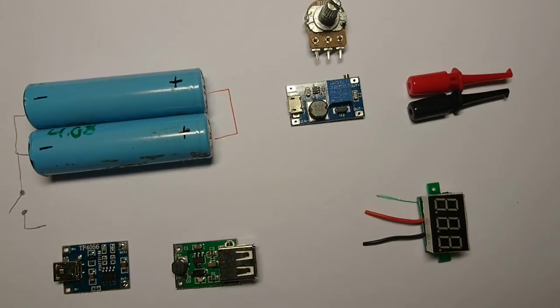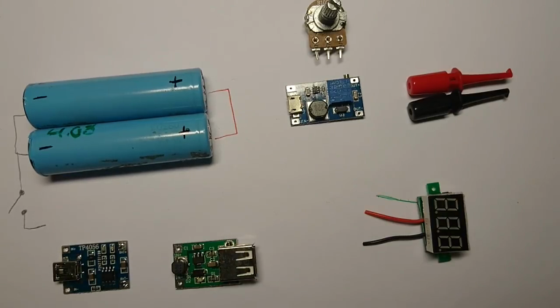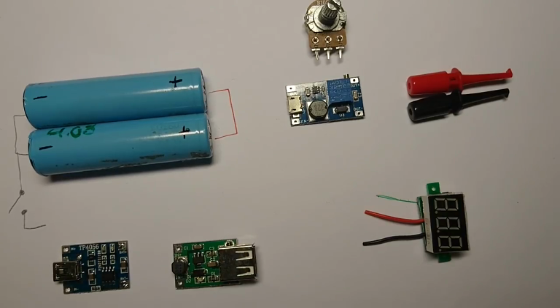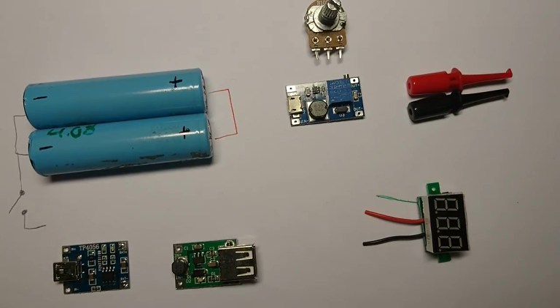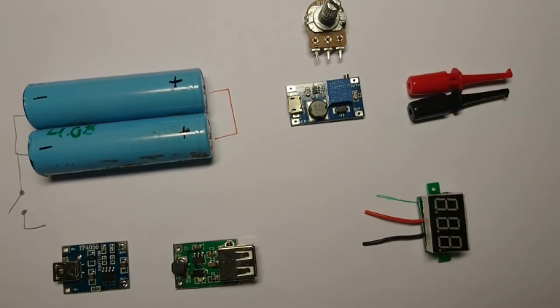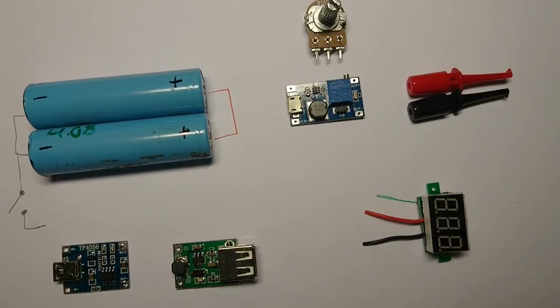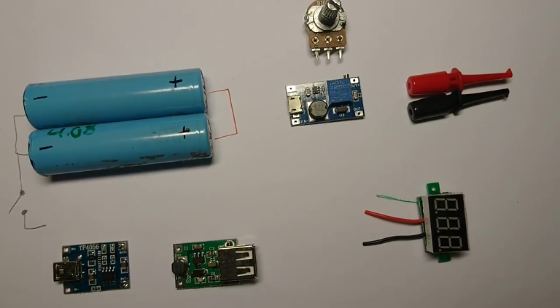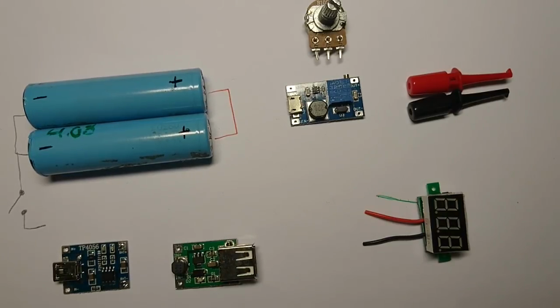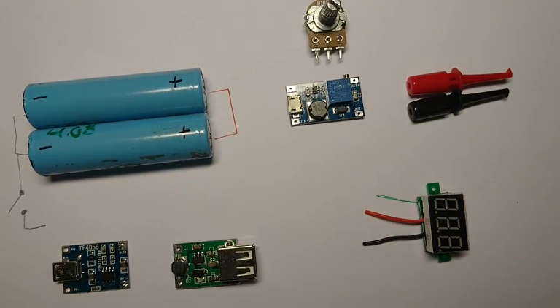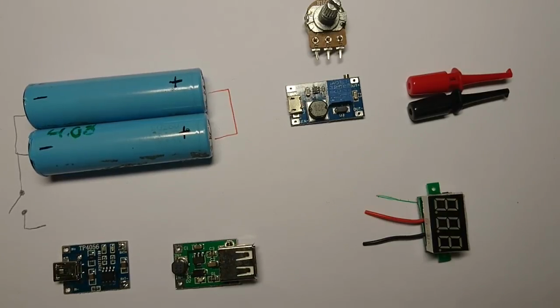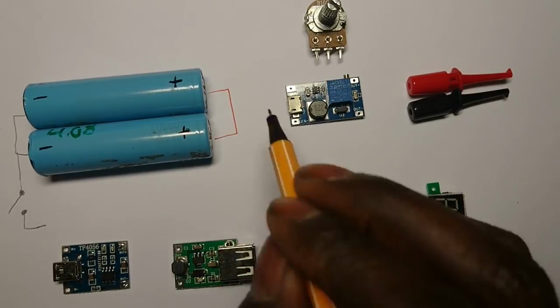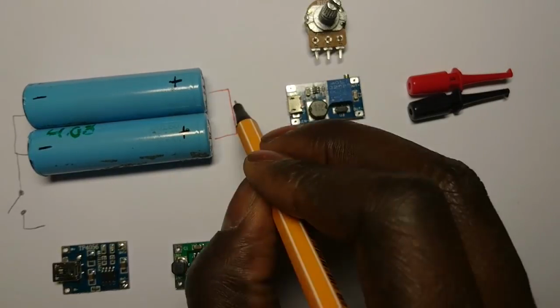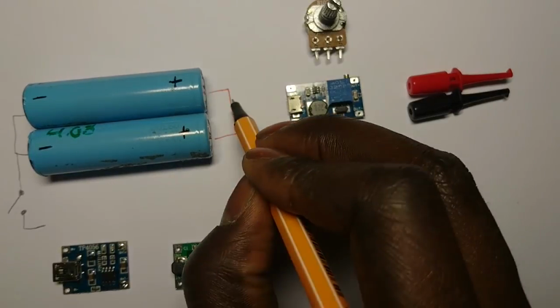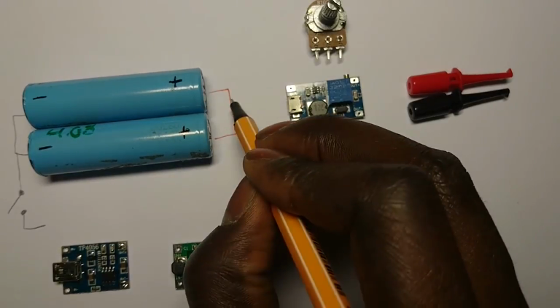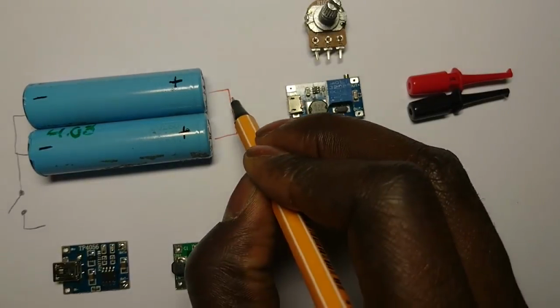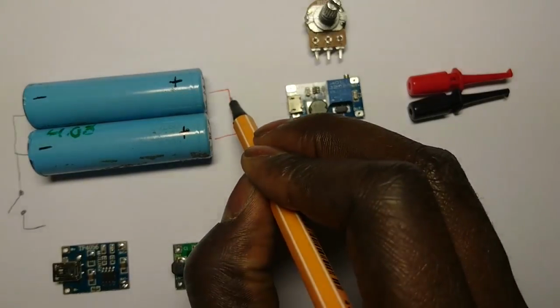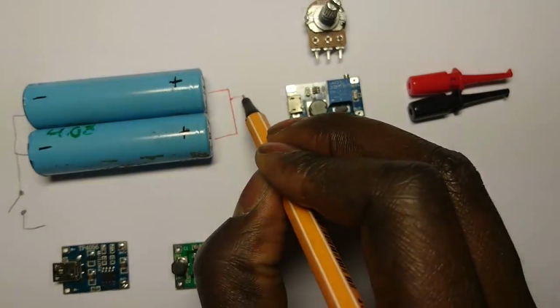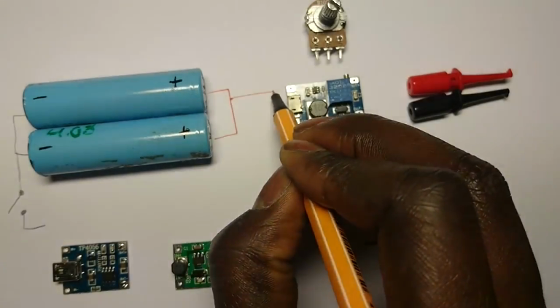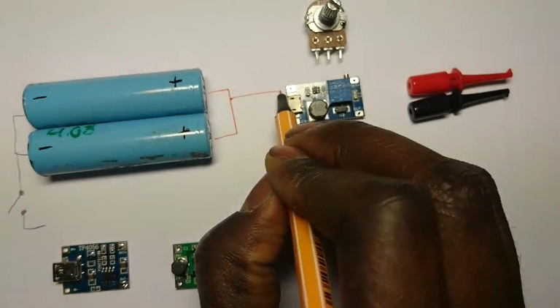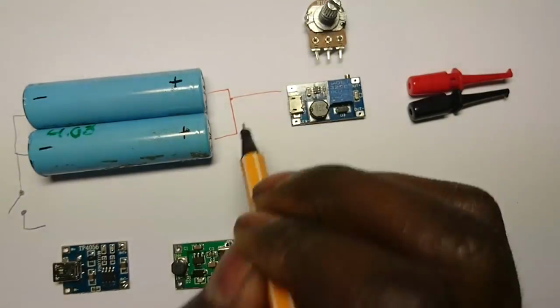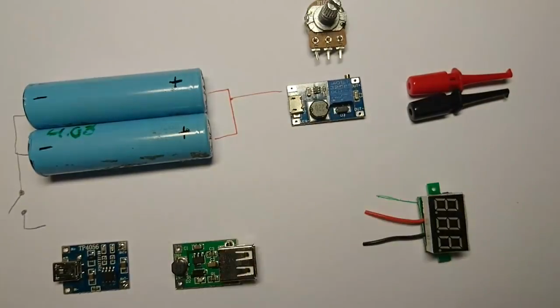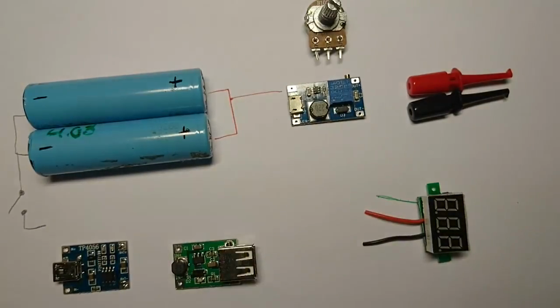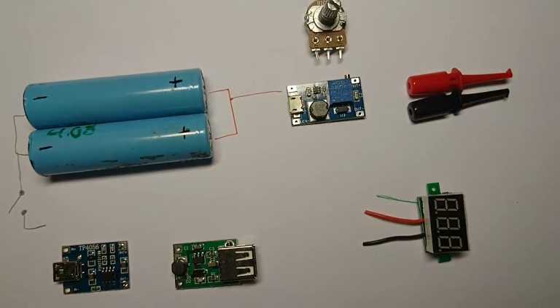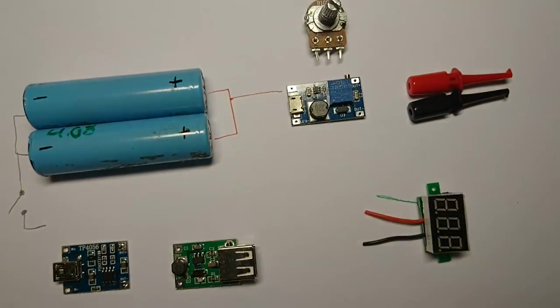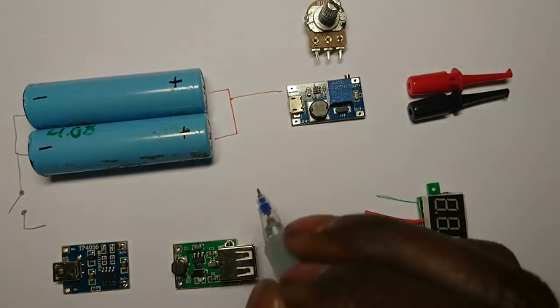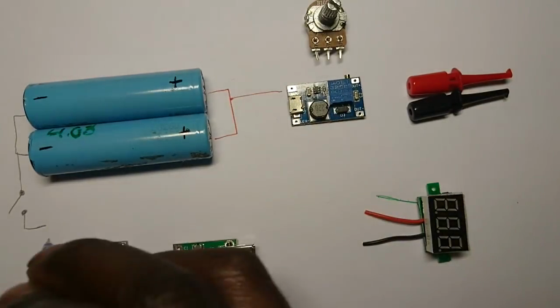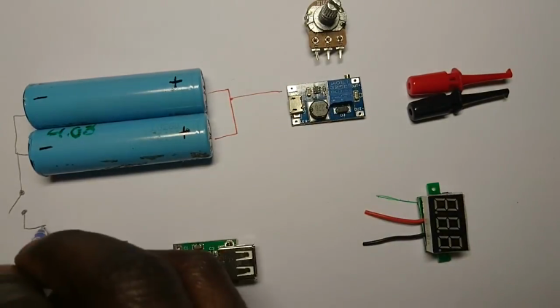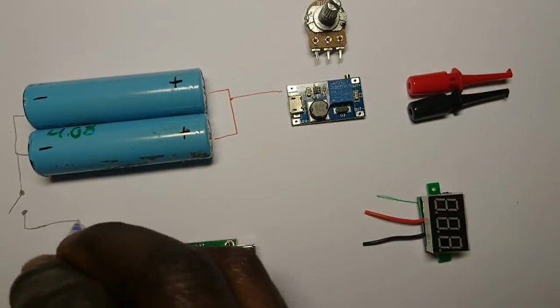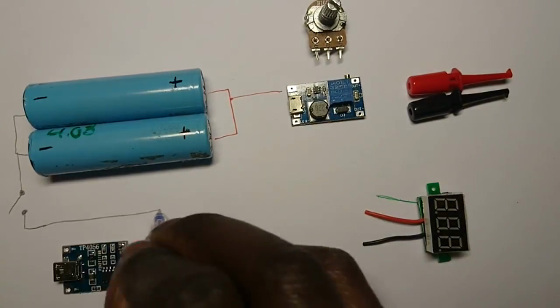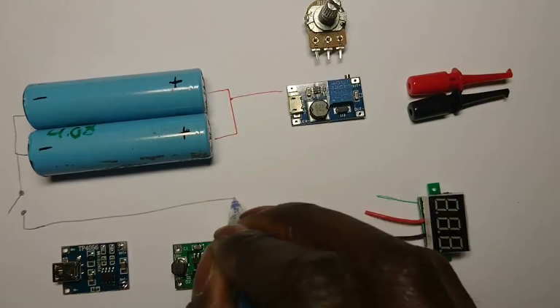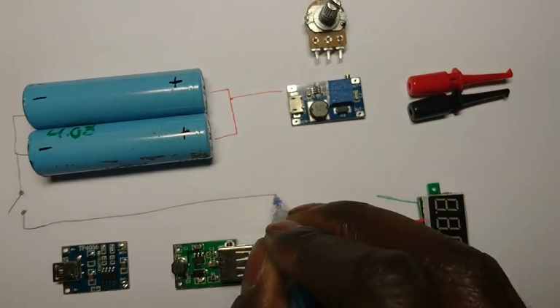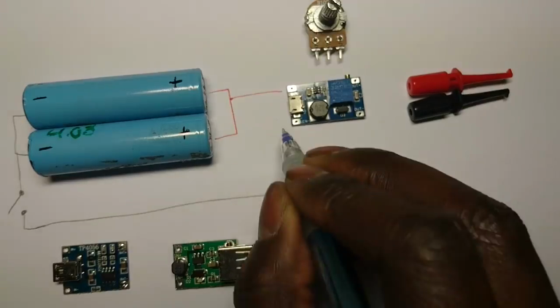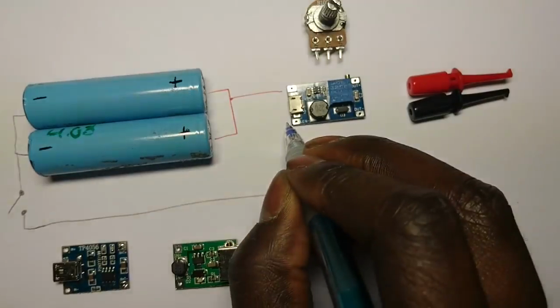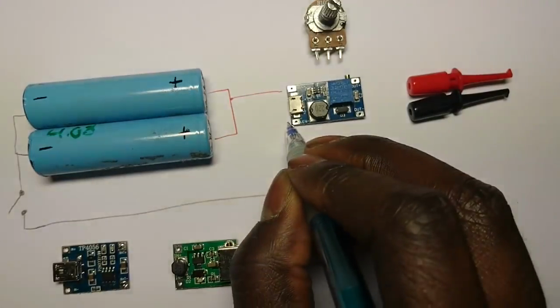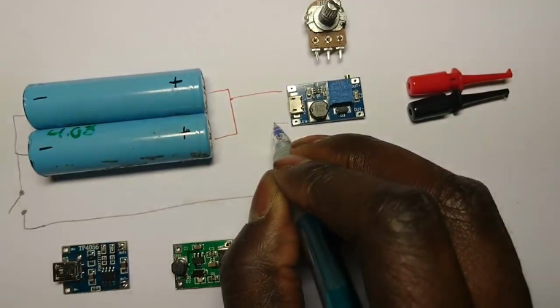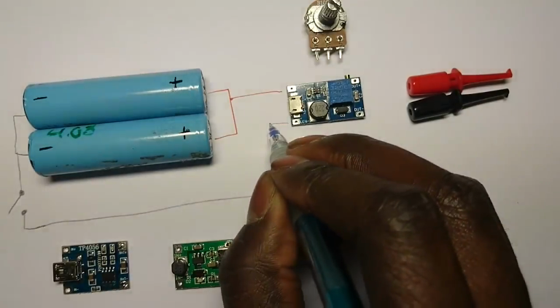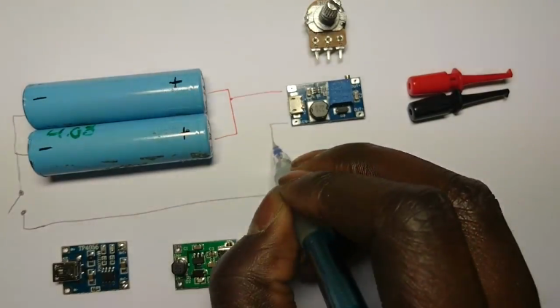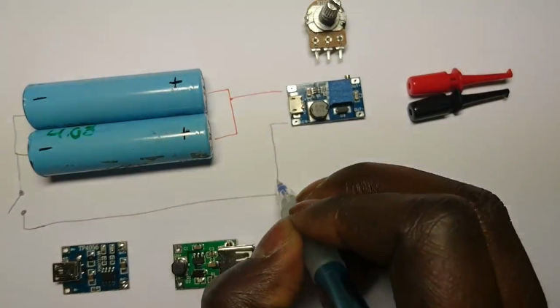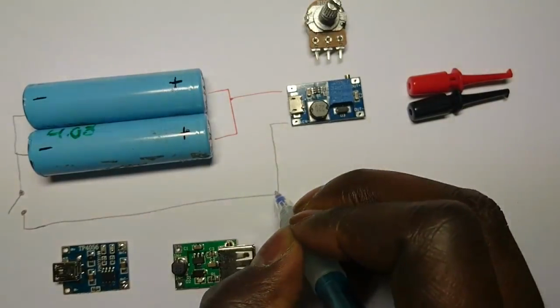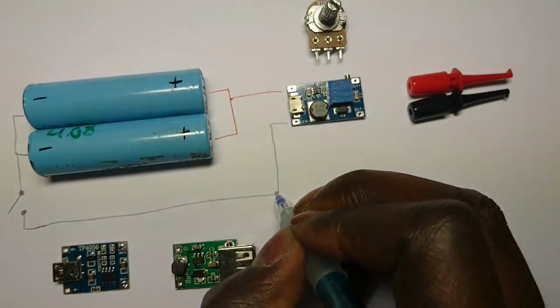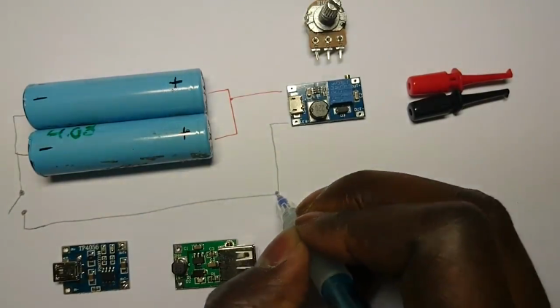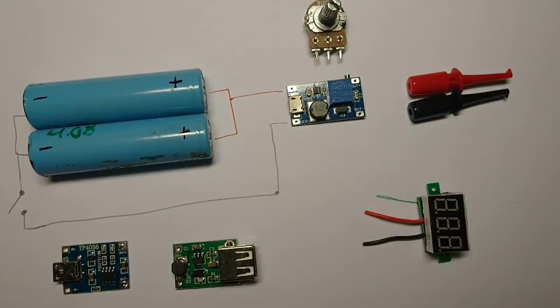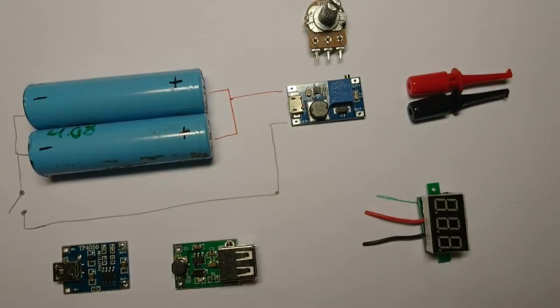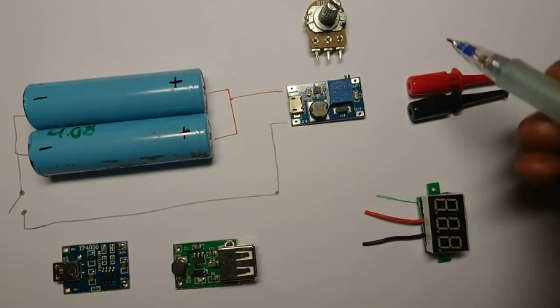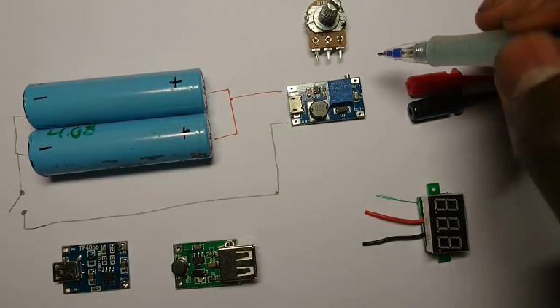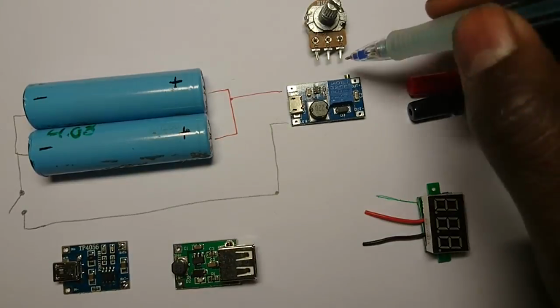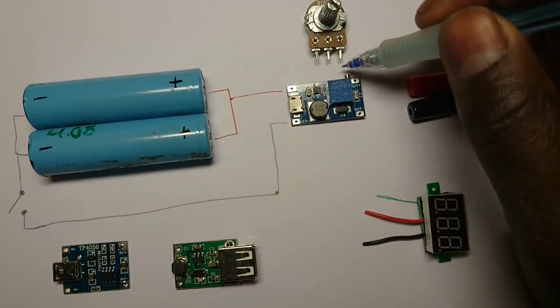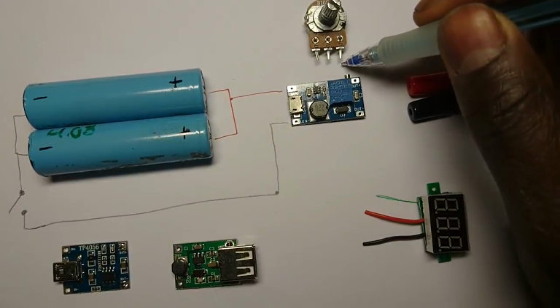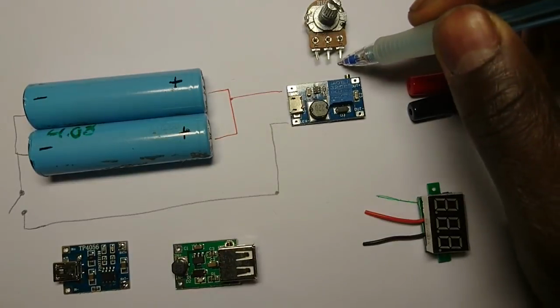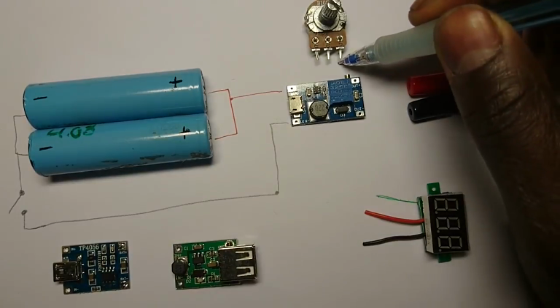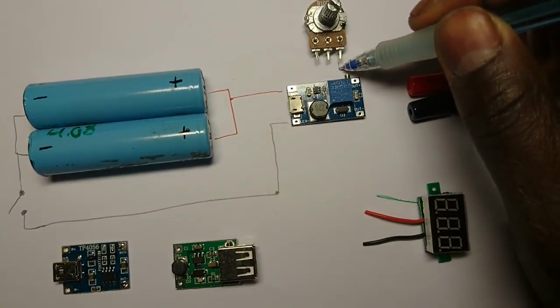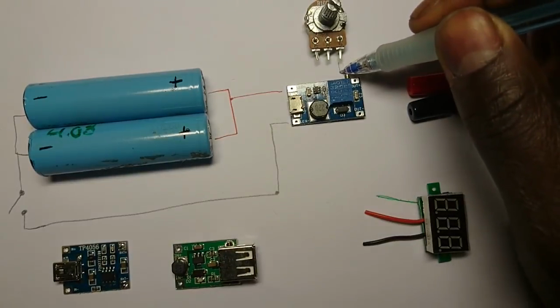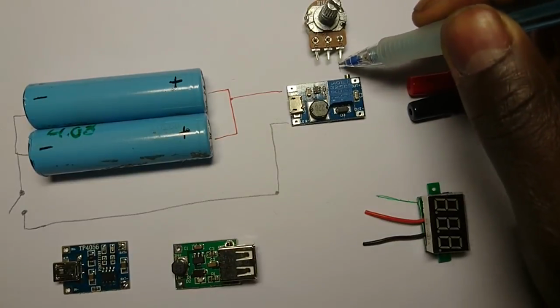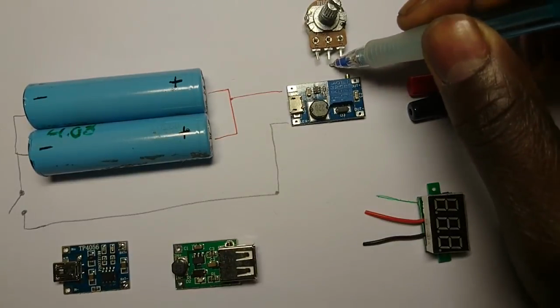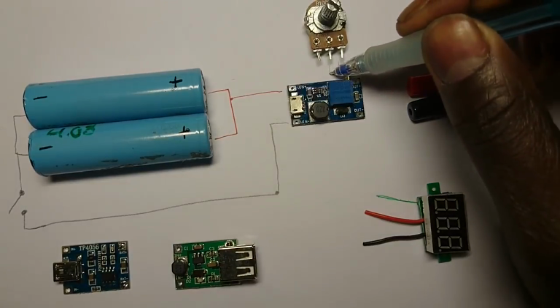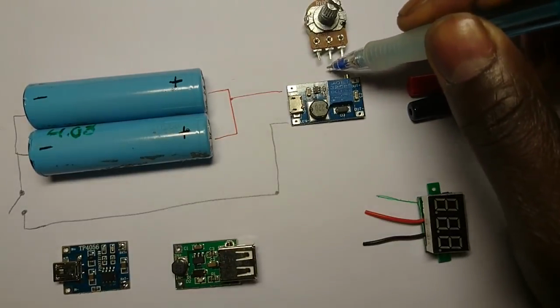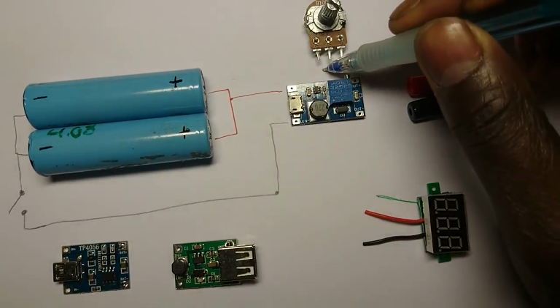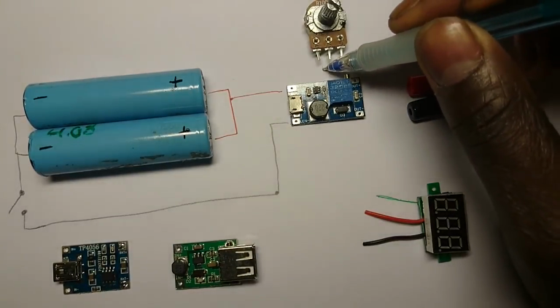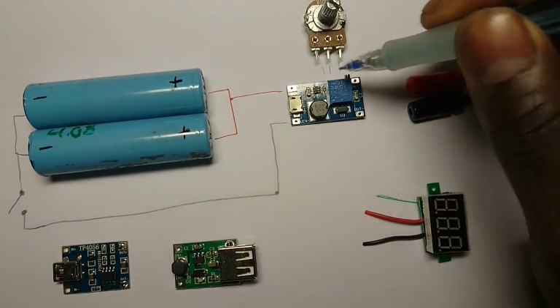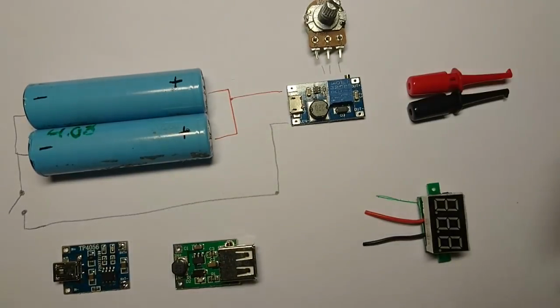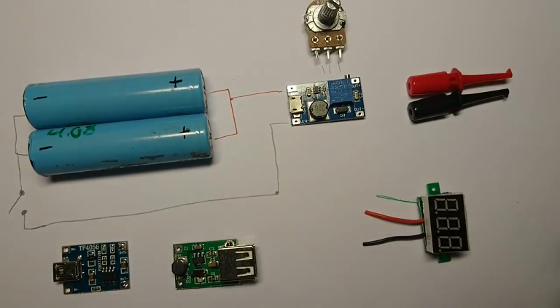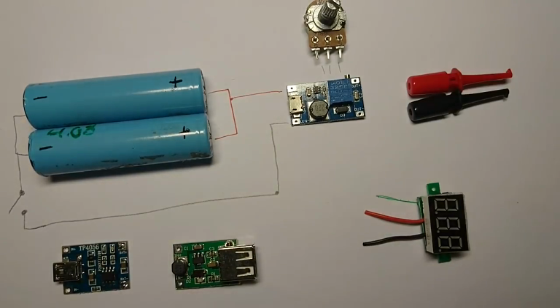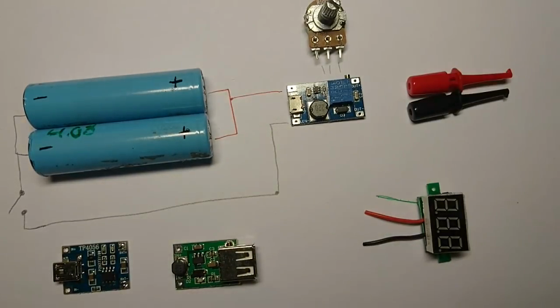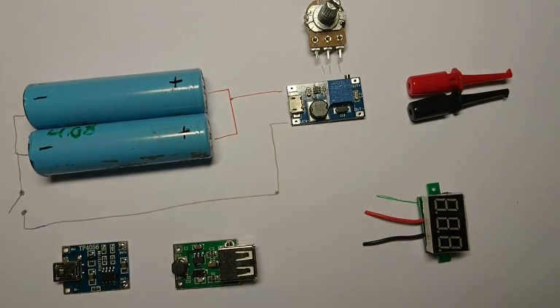Next you want to connect the batteries to the input of the step-up converter, but before that switch out the trim pot for the 100k potentiometer.